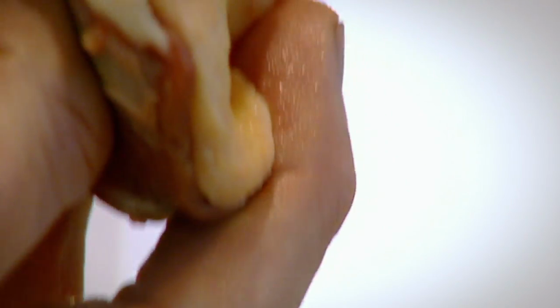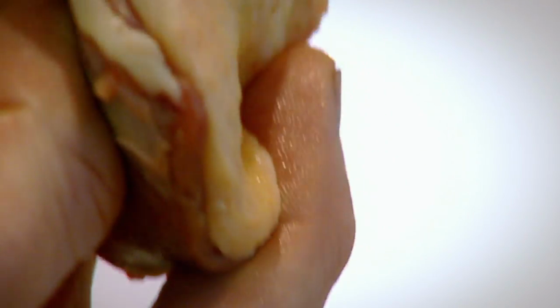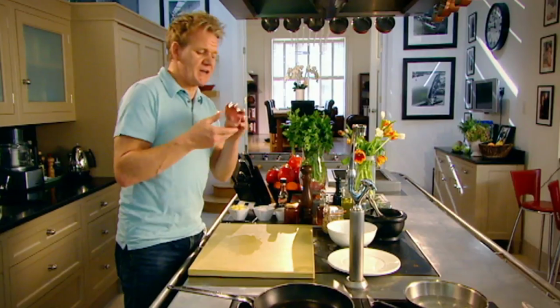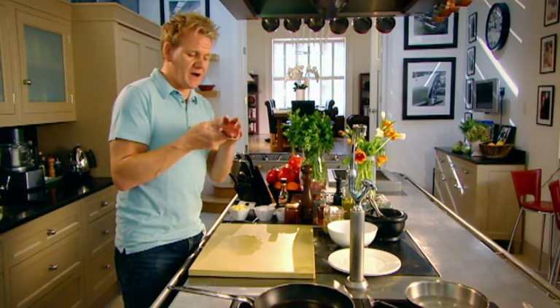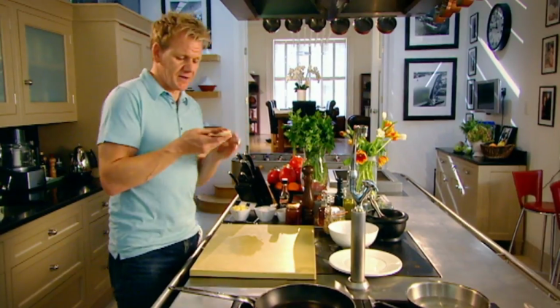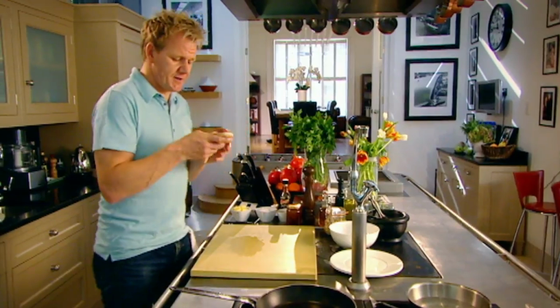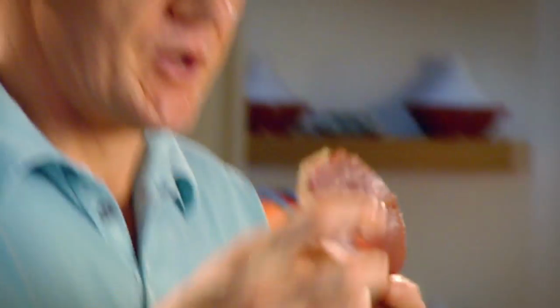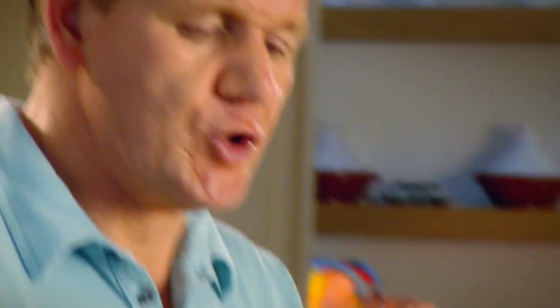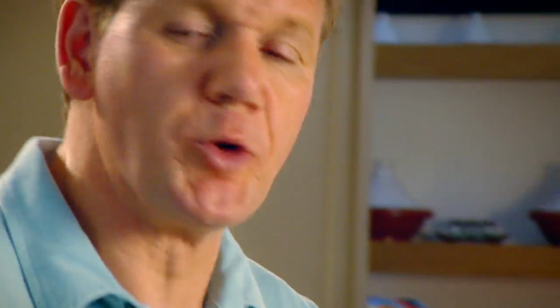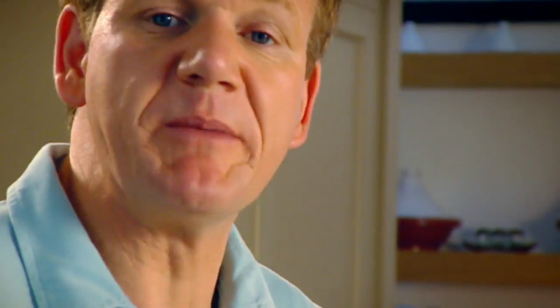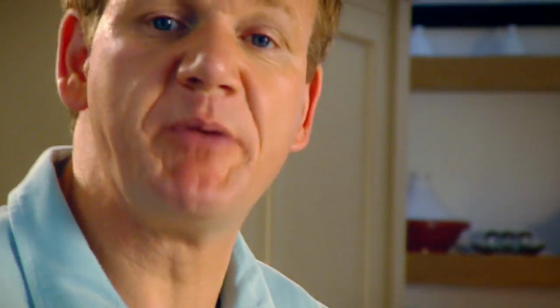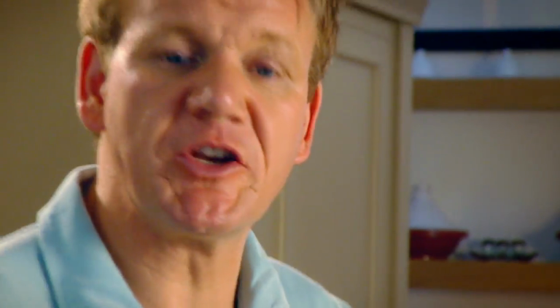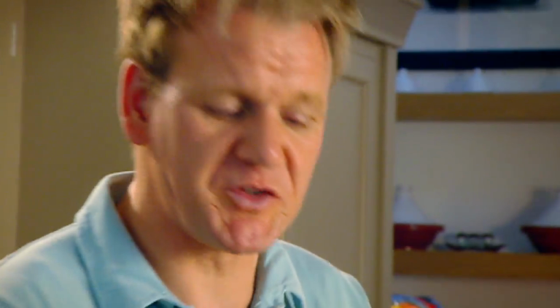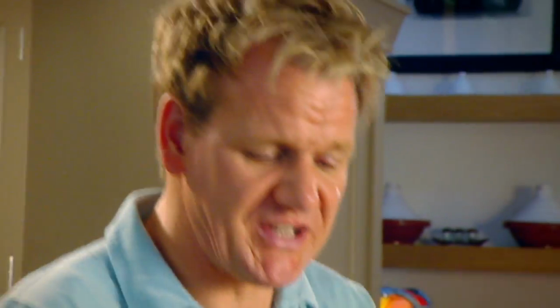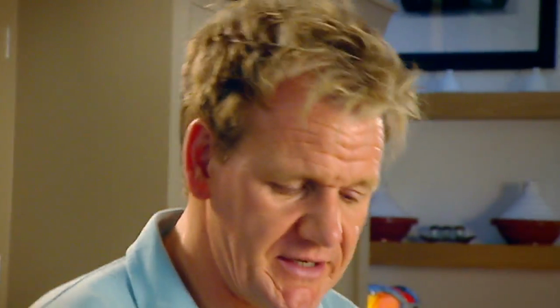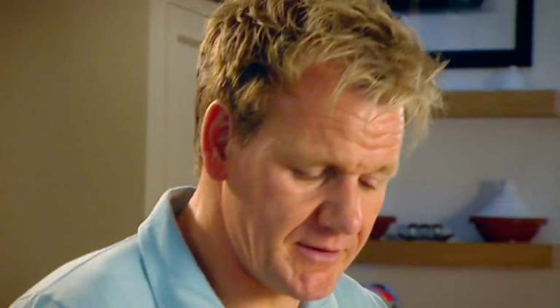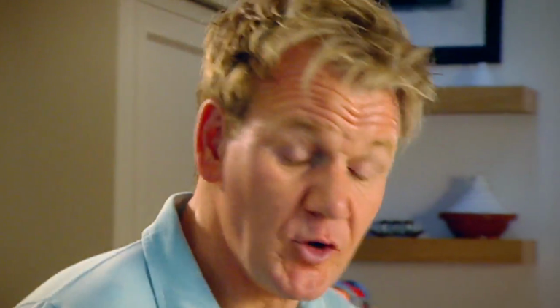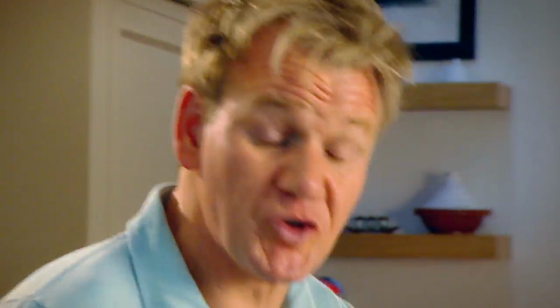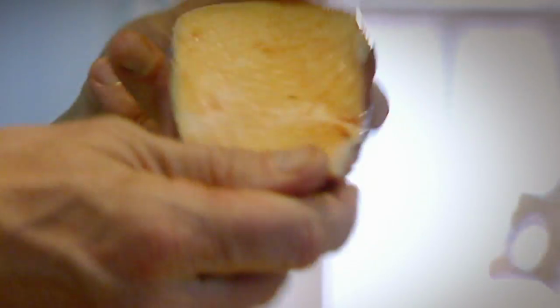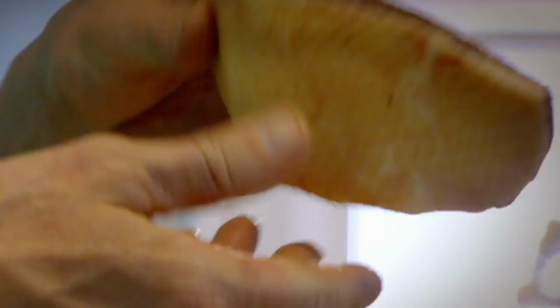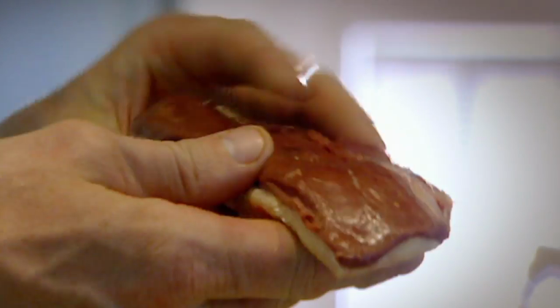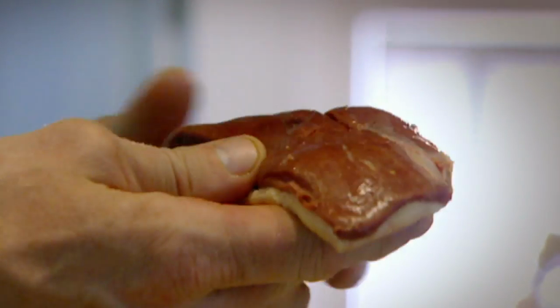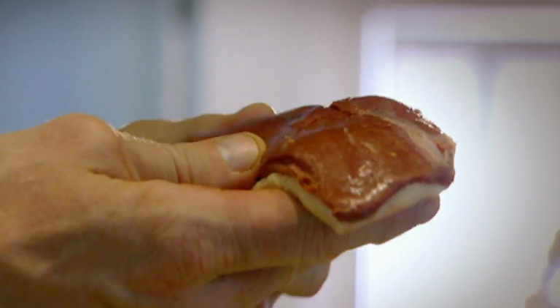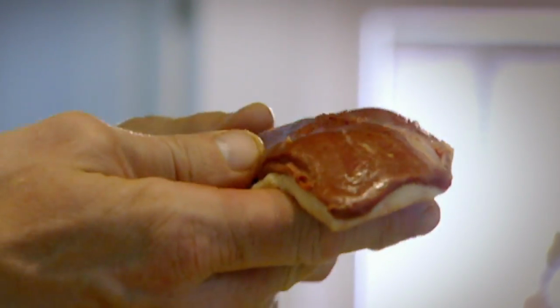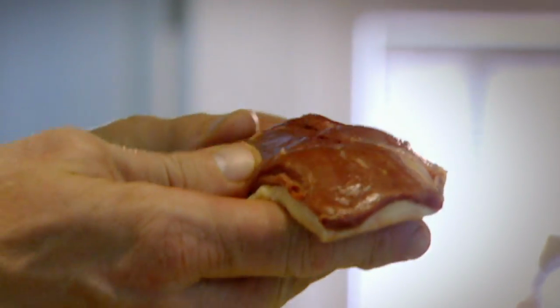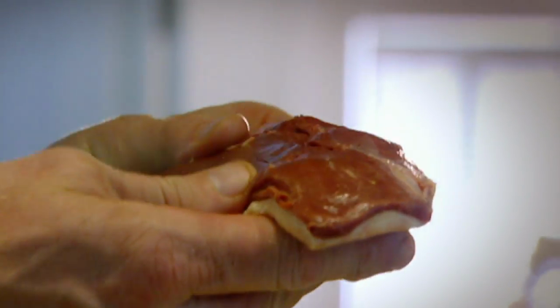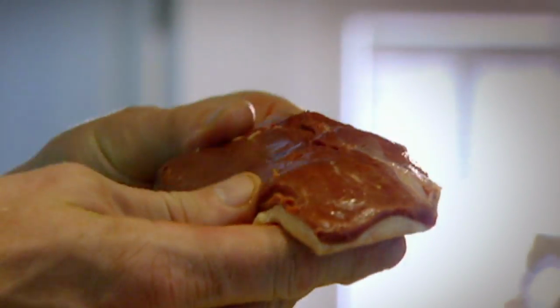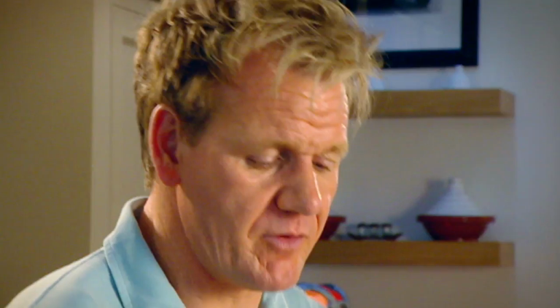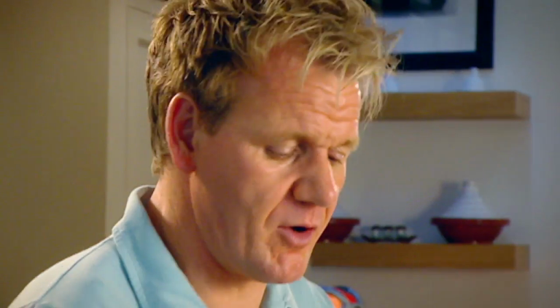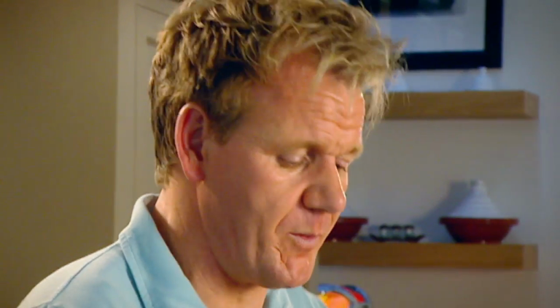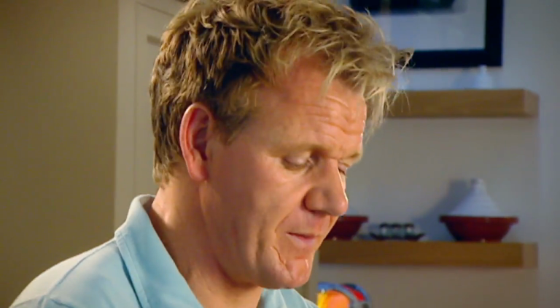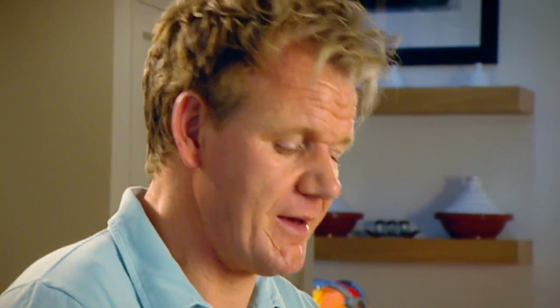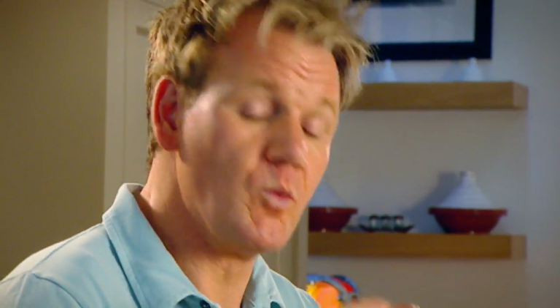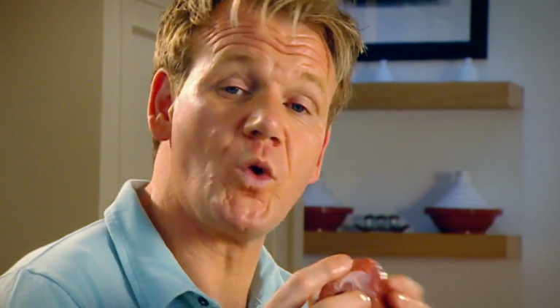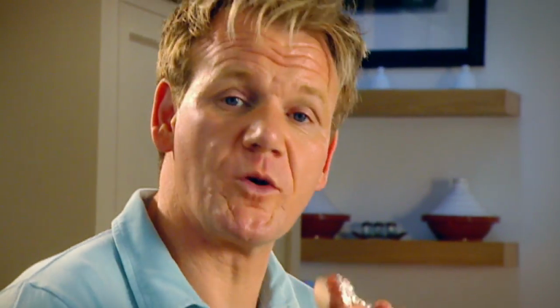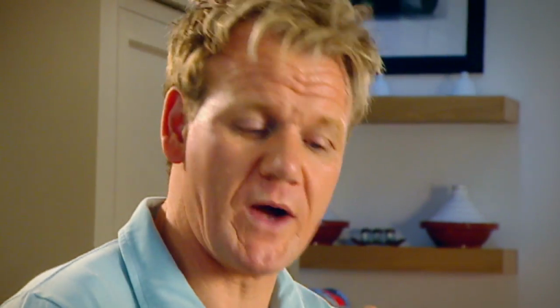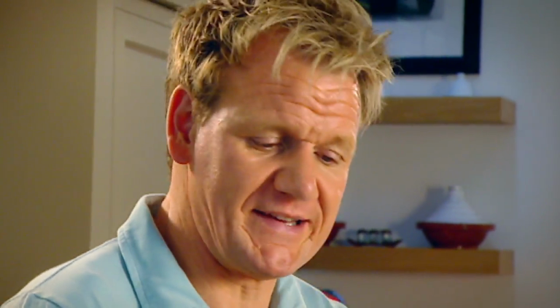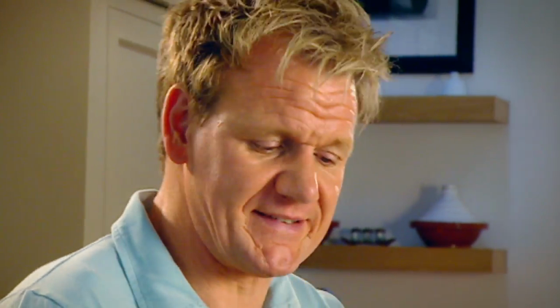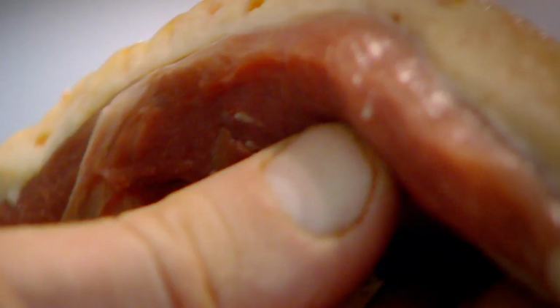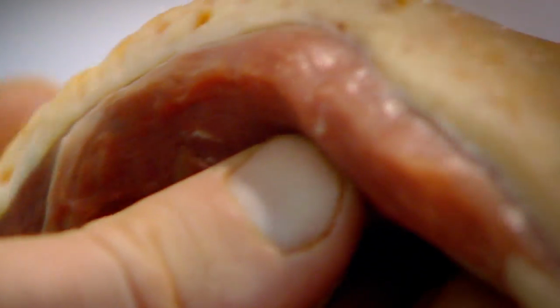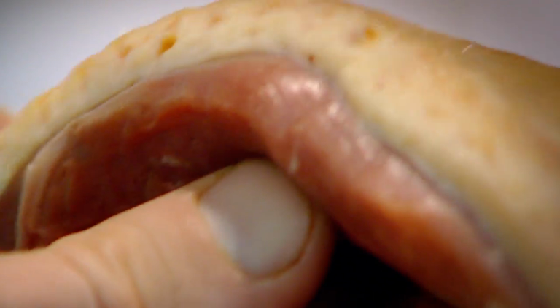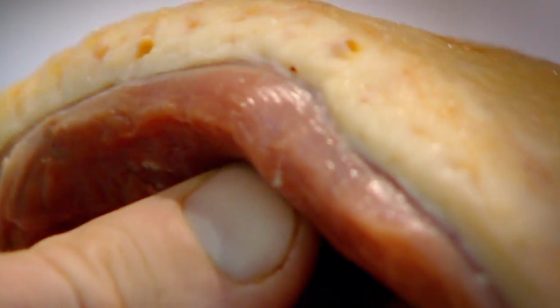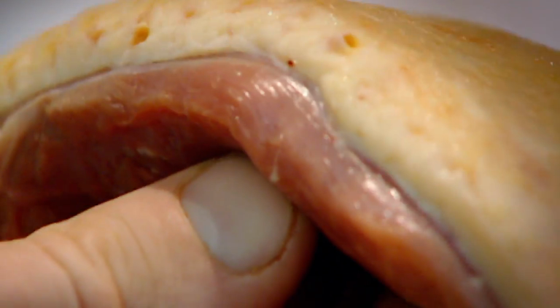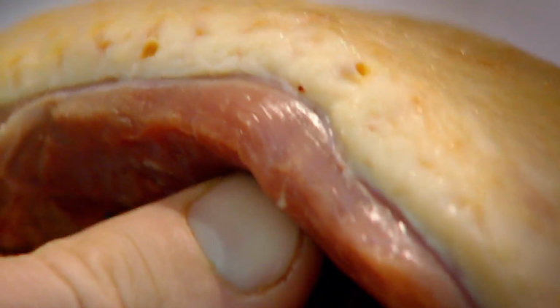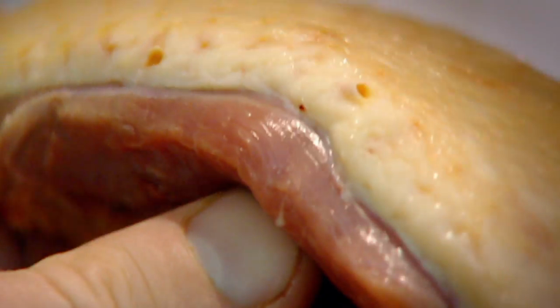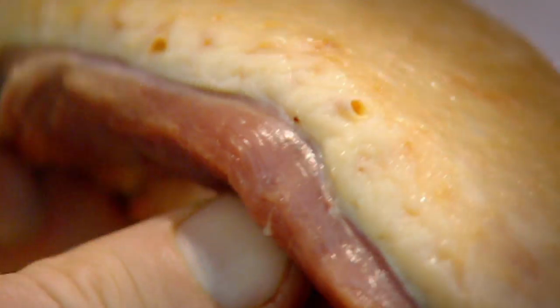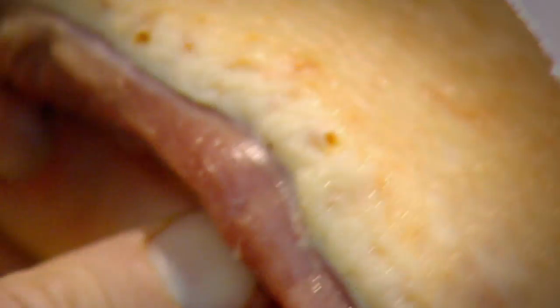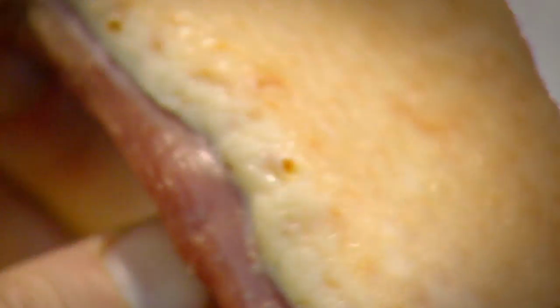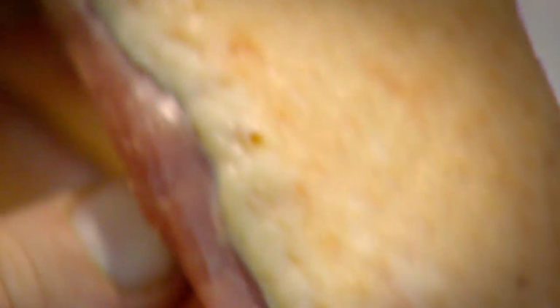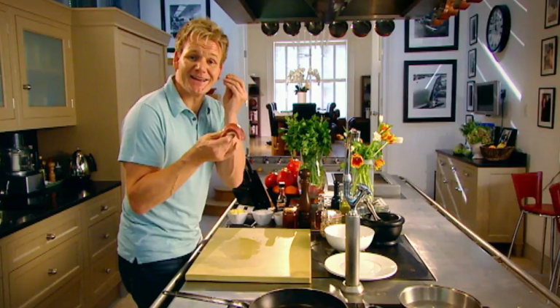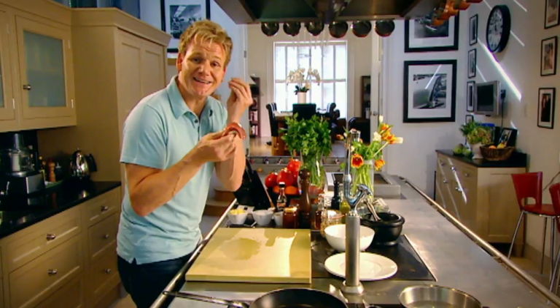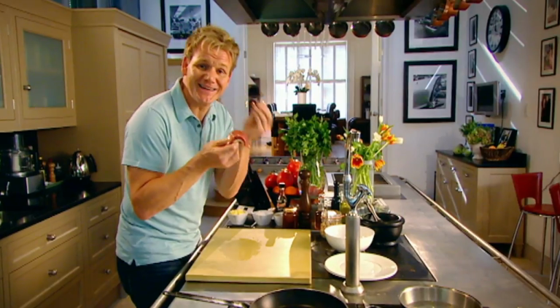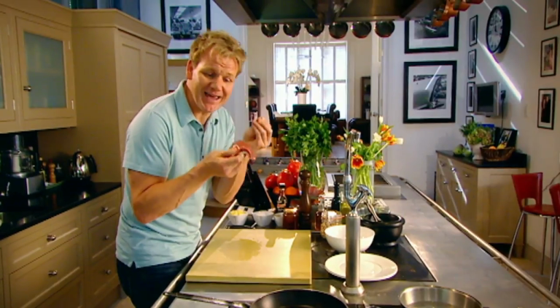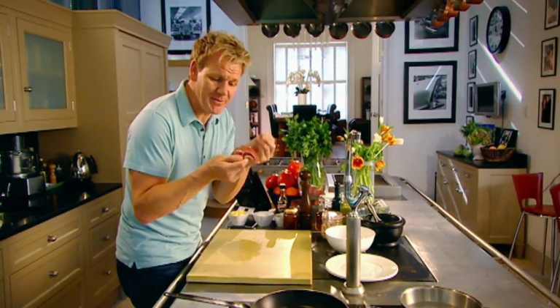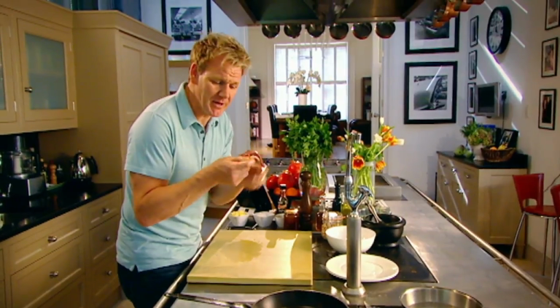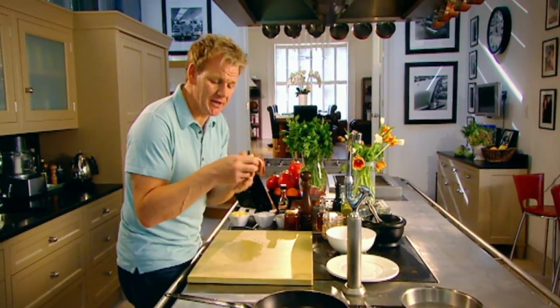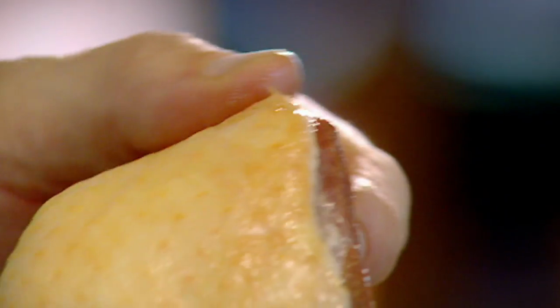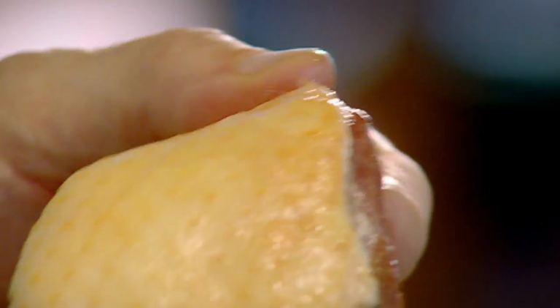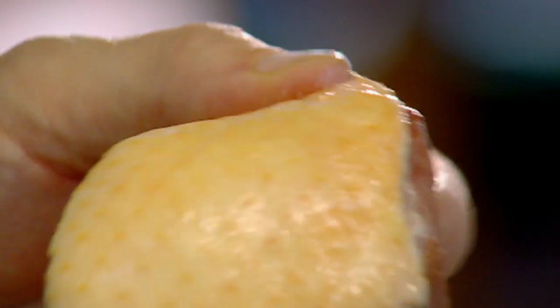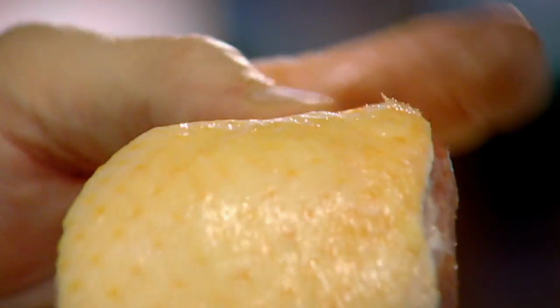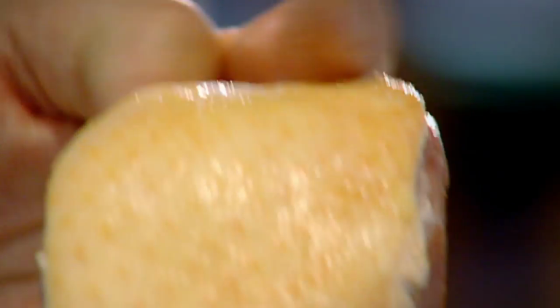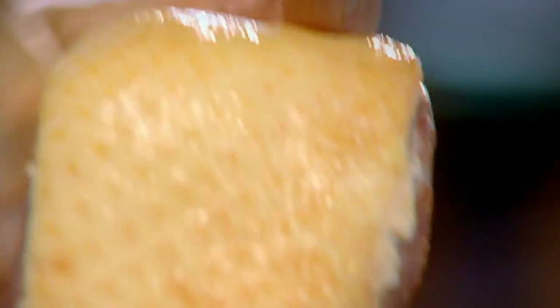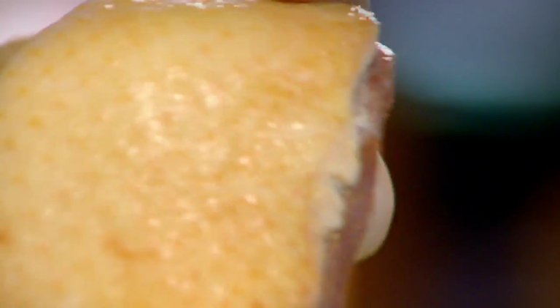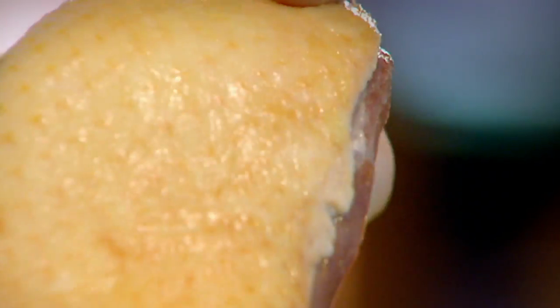Duck. Normally burnt to a cinder or stuffed inside a pancake roll — what a waste. It's nice and light and gamey. Absolutely delicious.